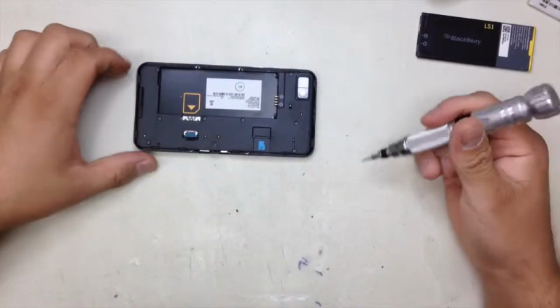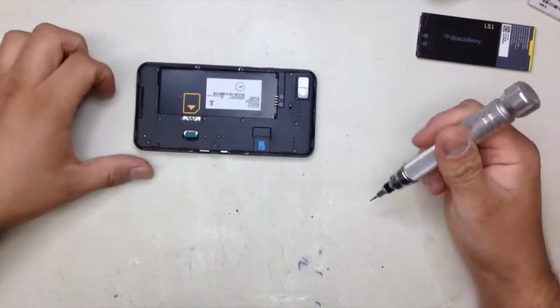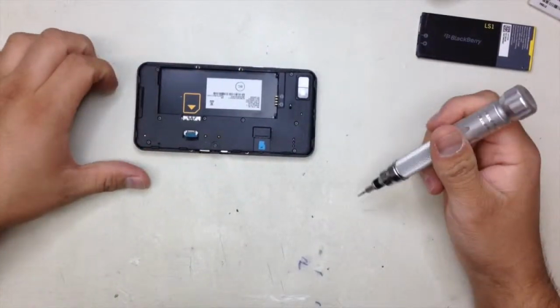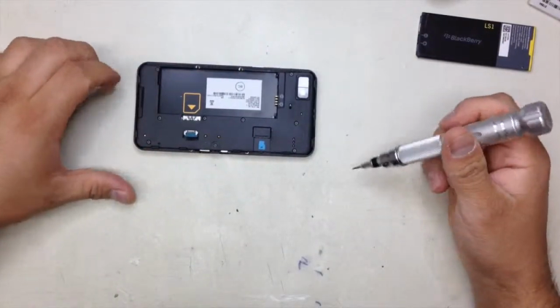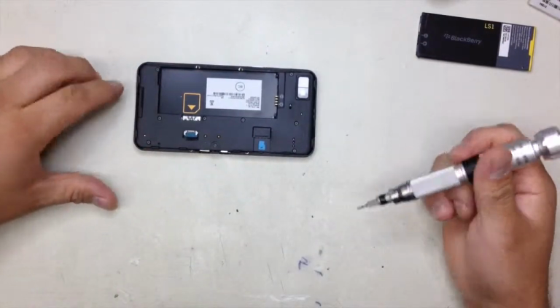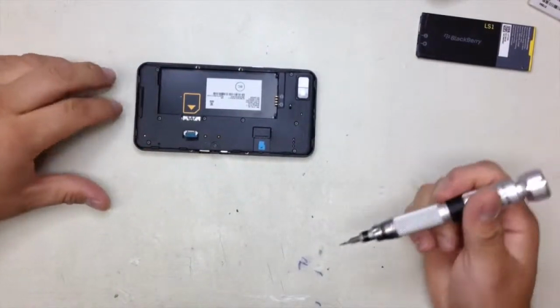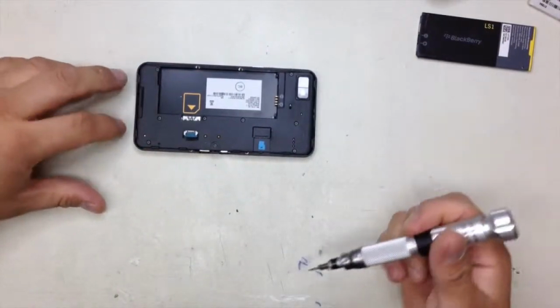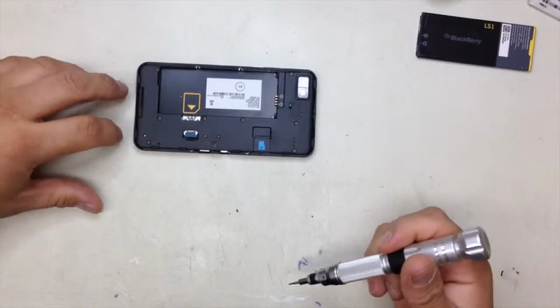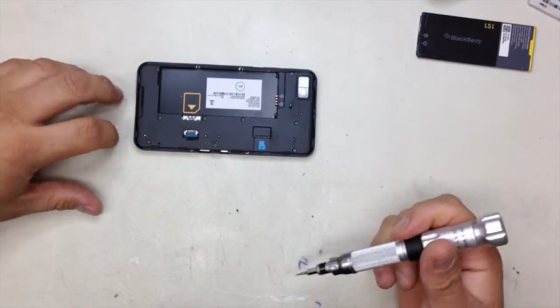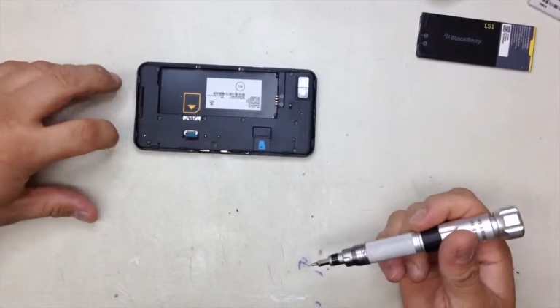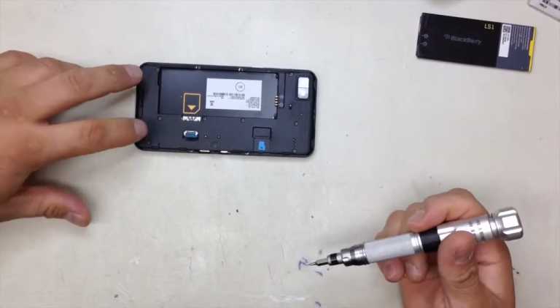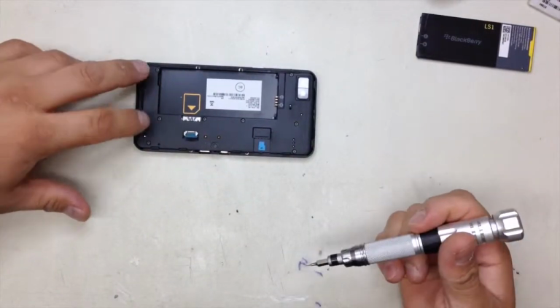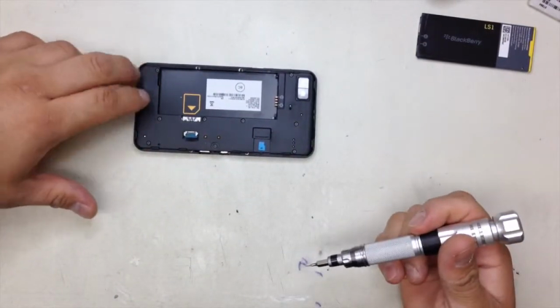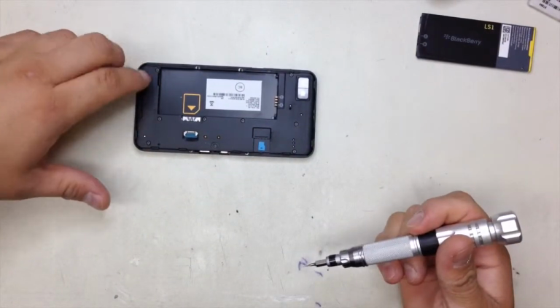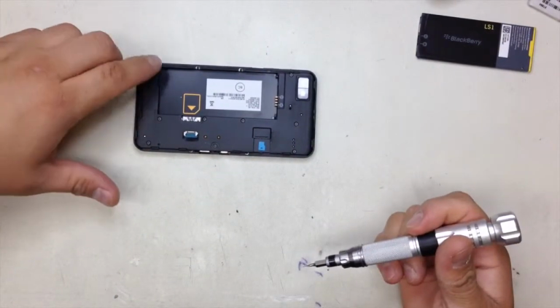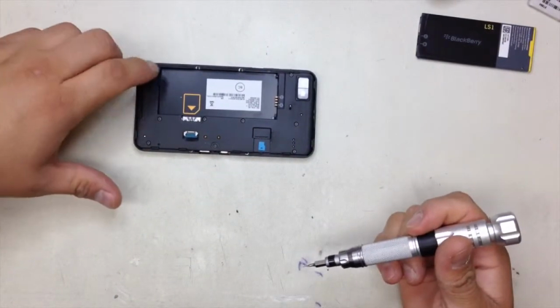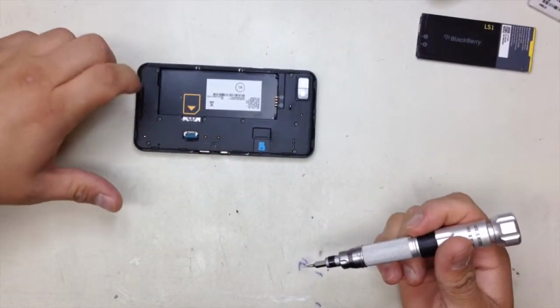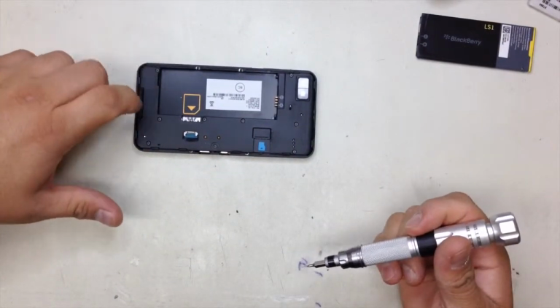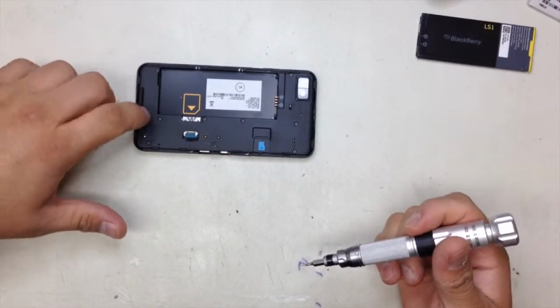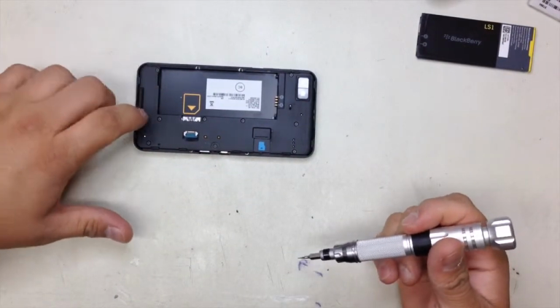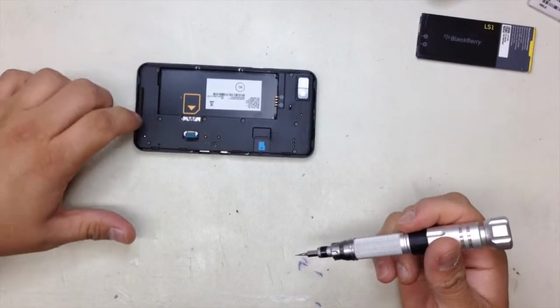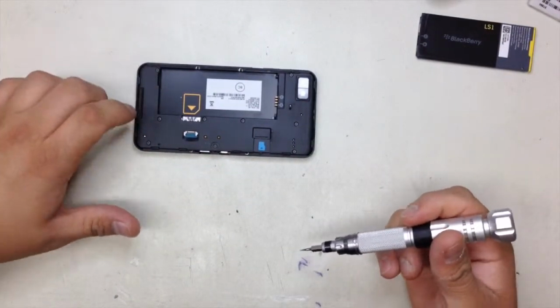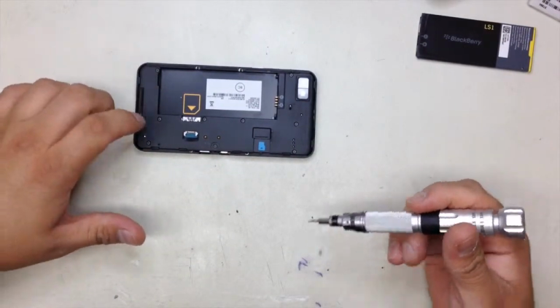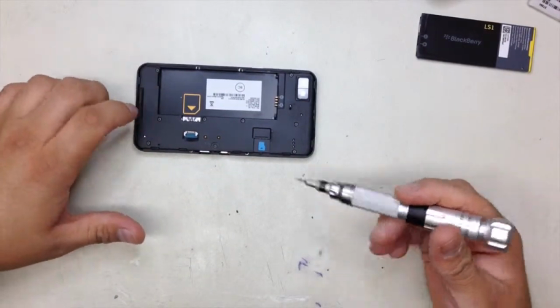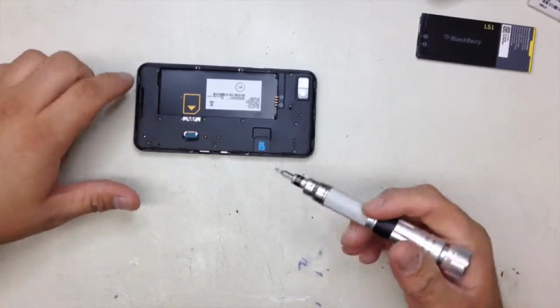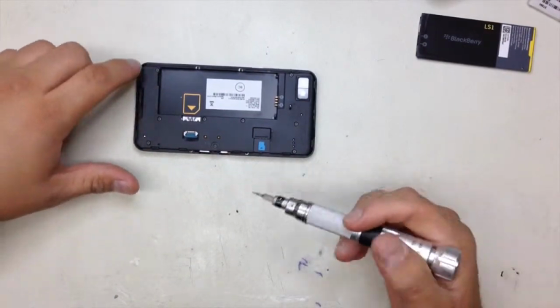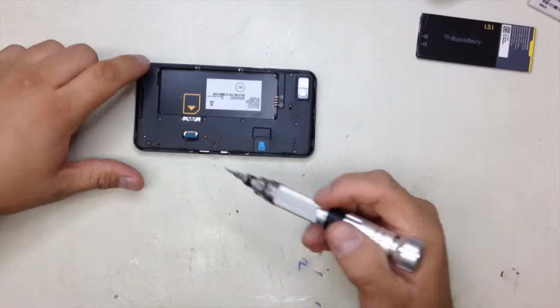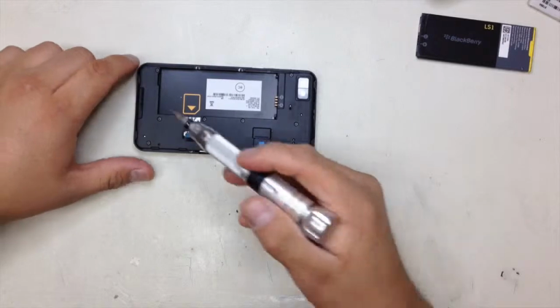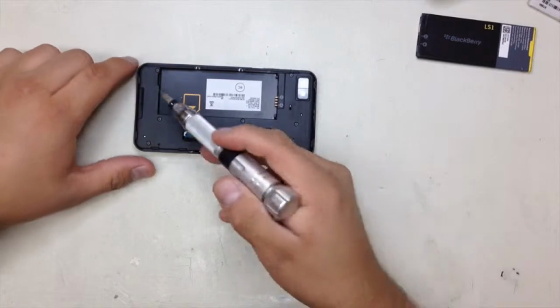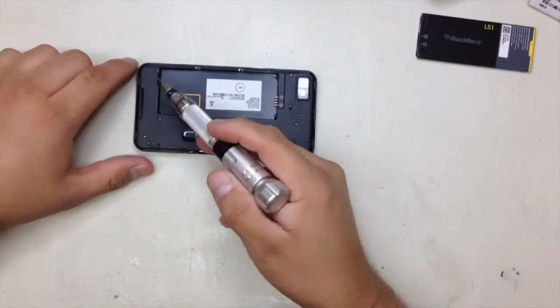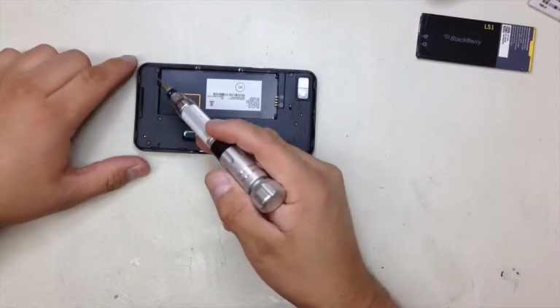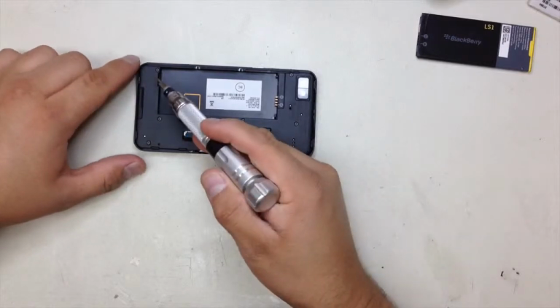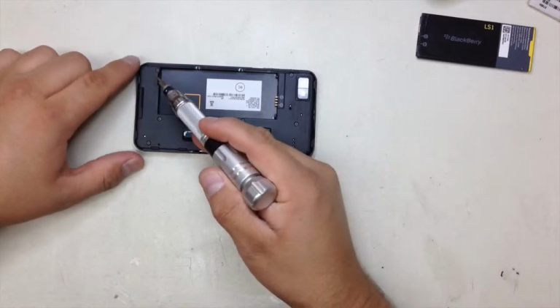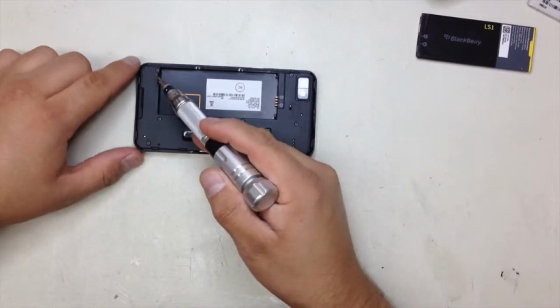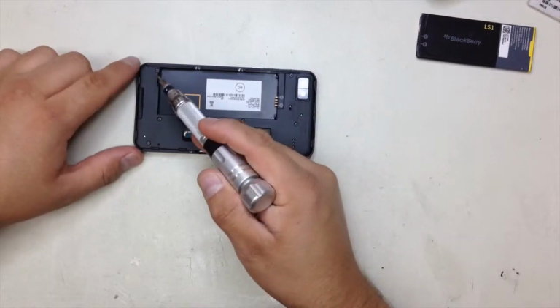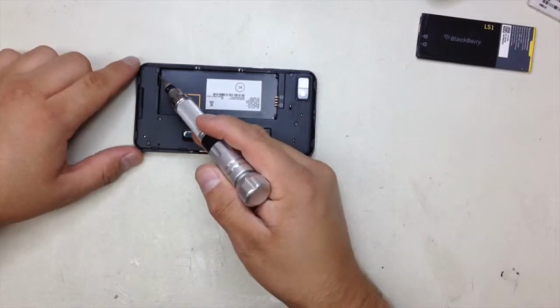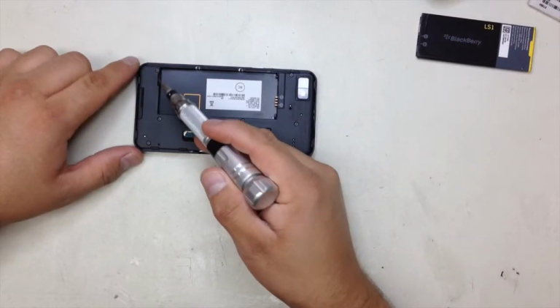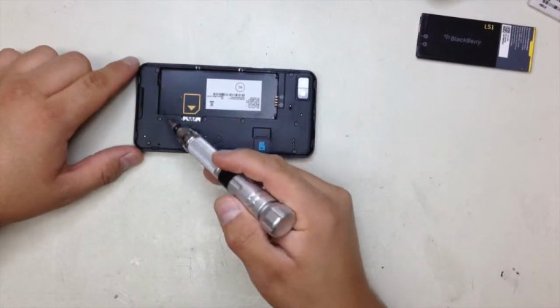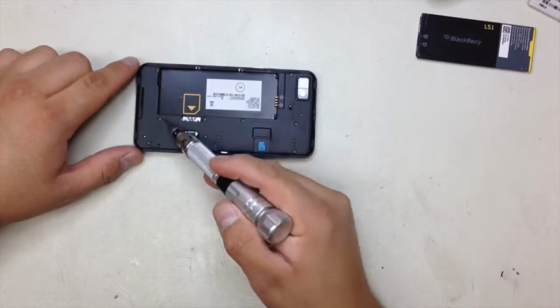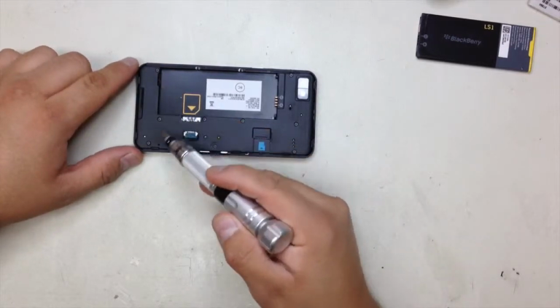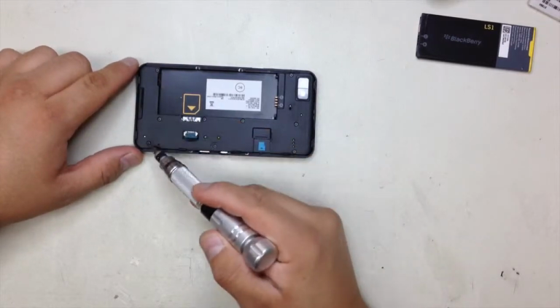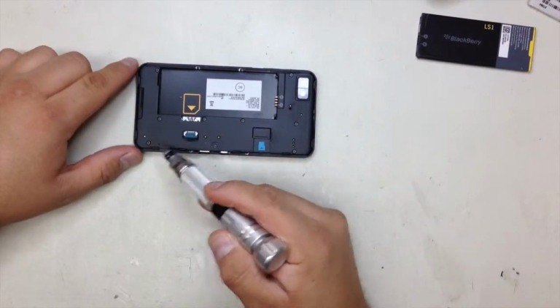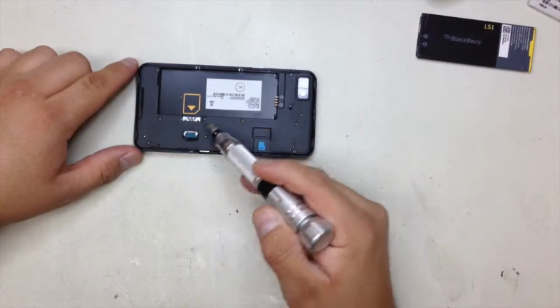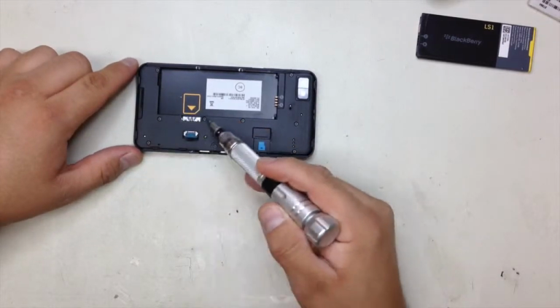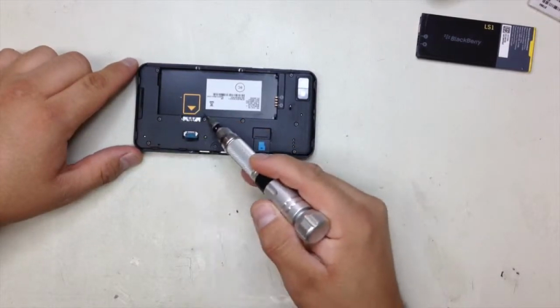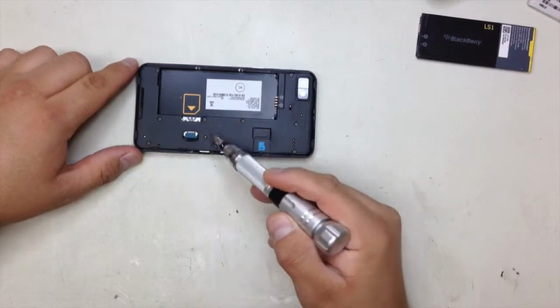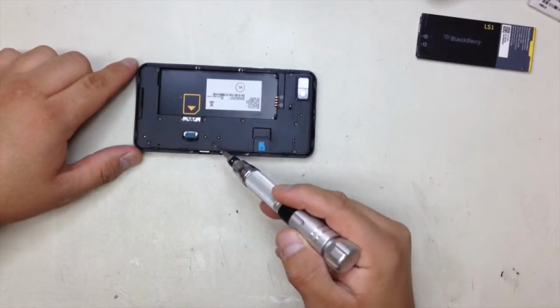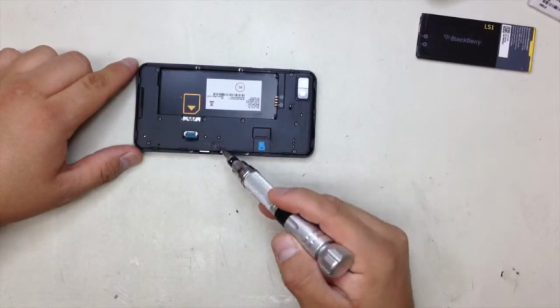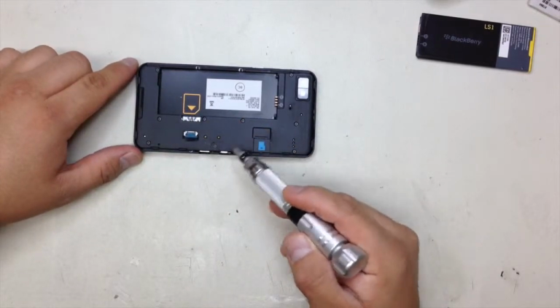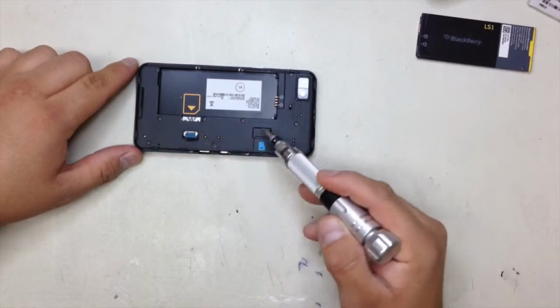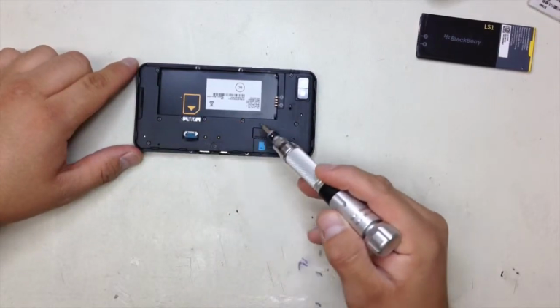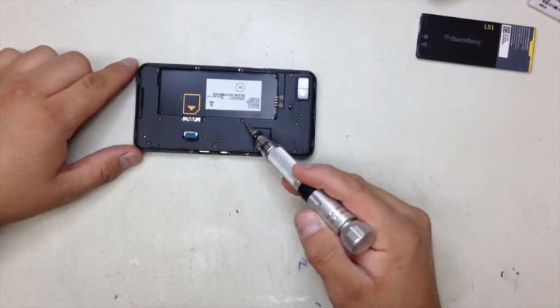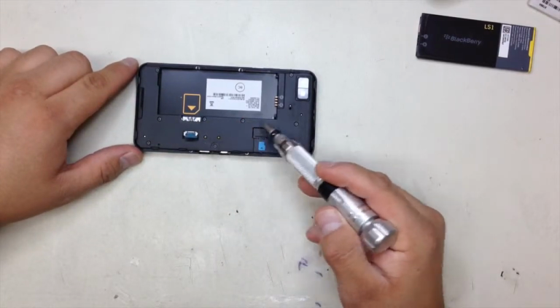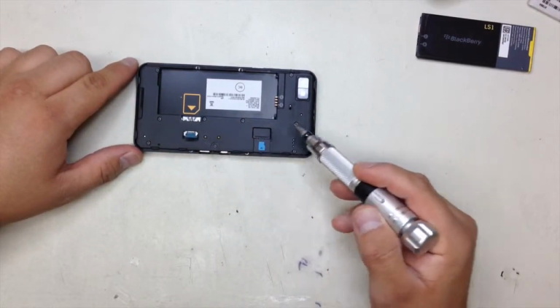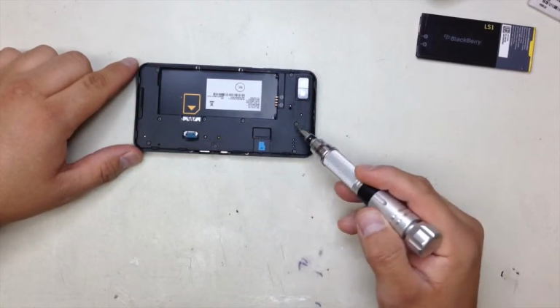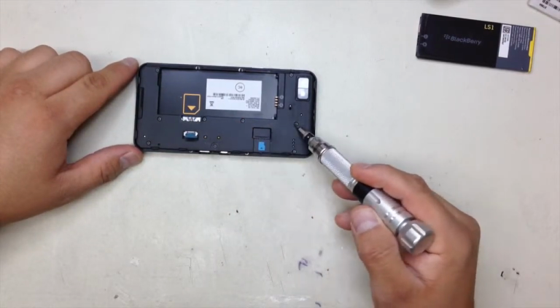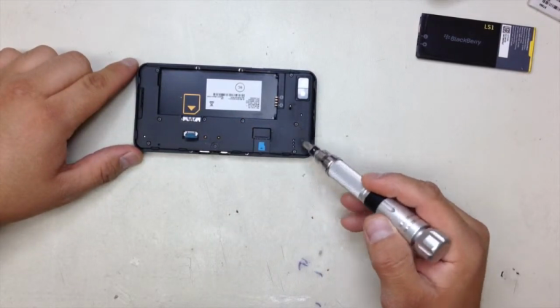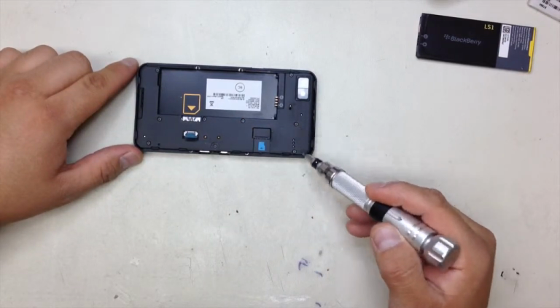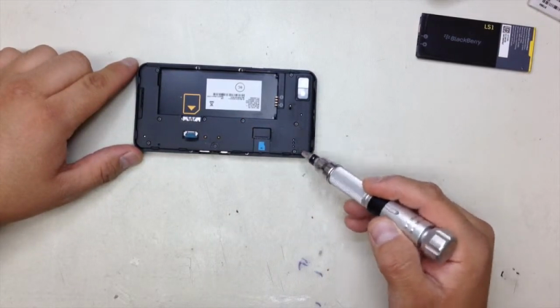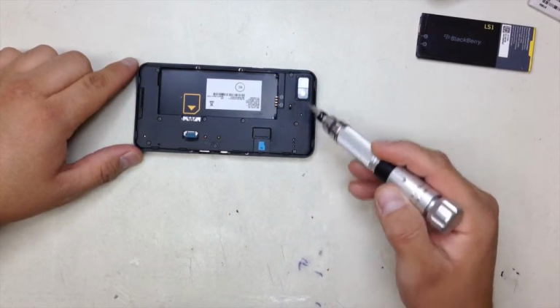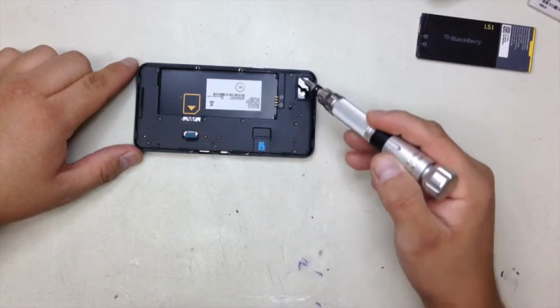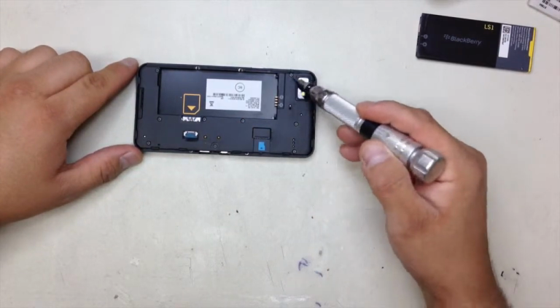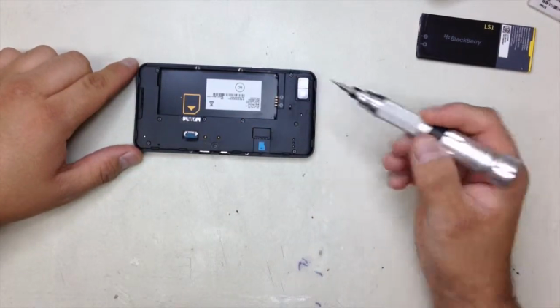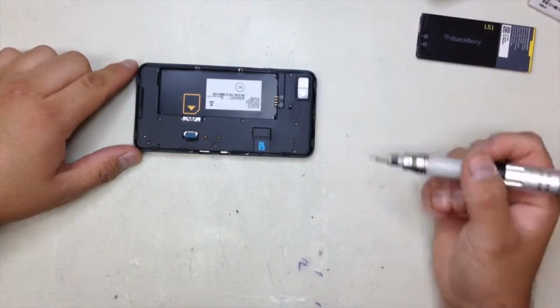You're going to remove these screws right here — one, two, three, four, five, six, seven, eight, nine. There are nine screws total to remove.